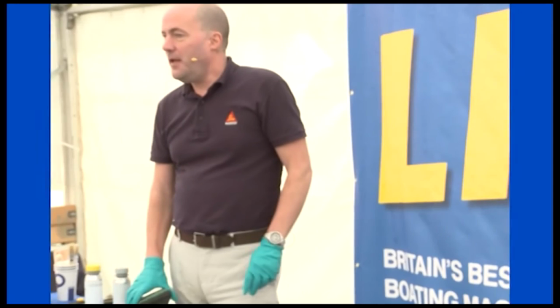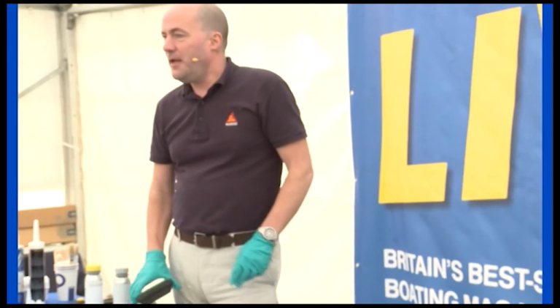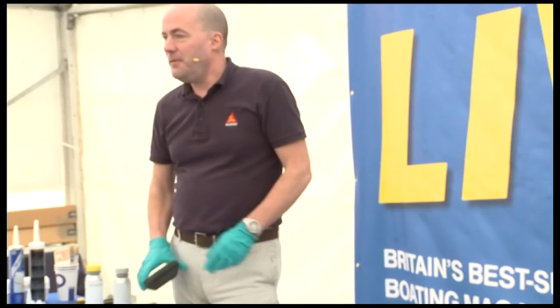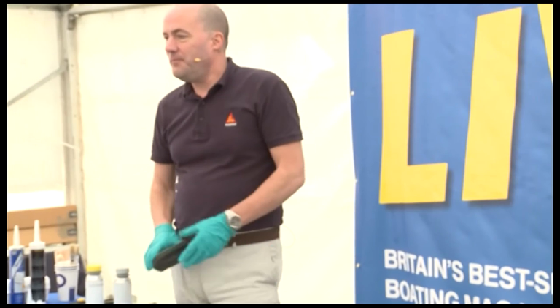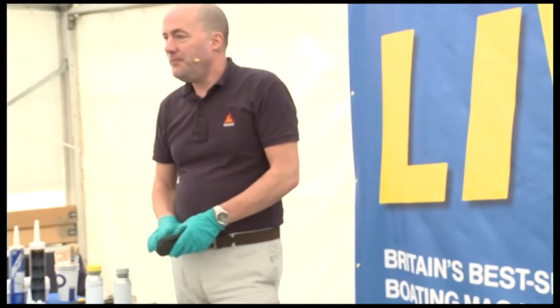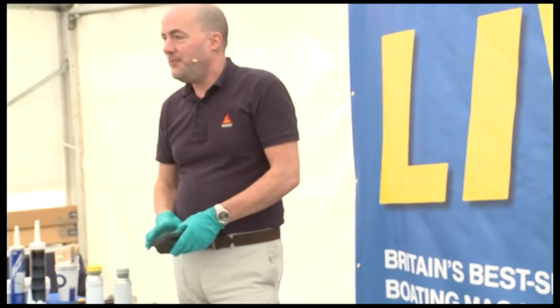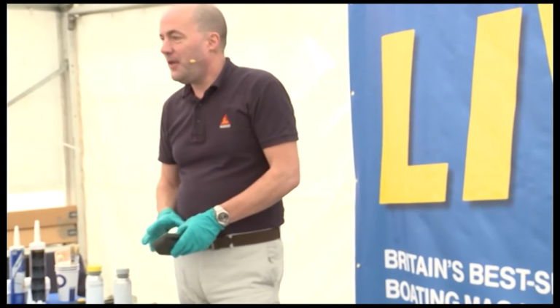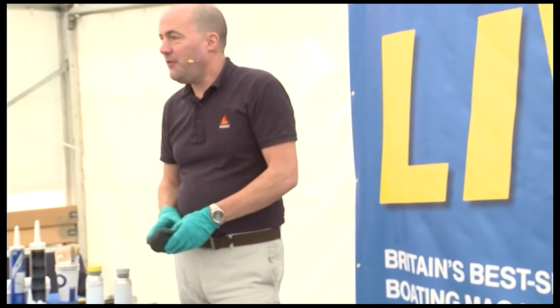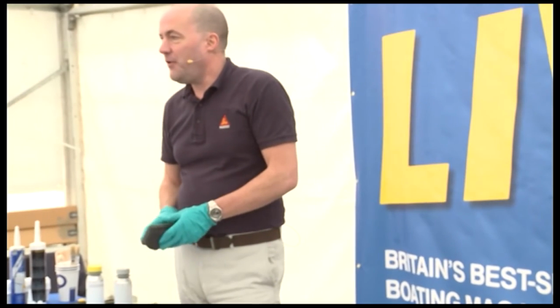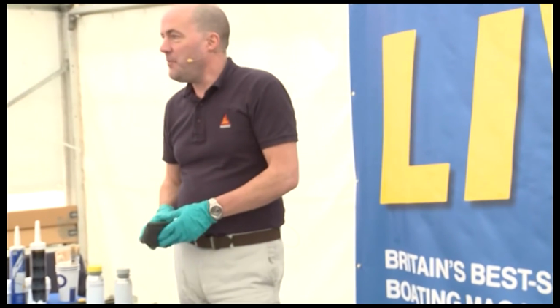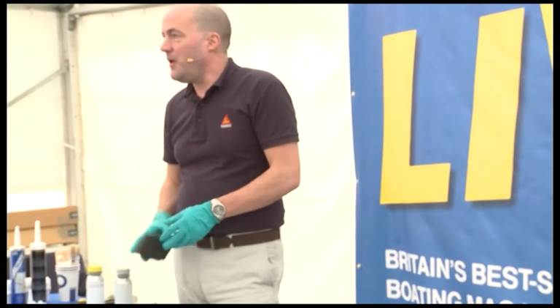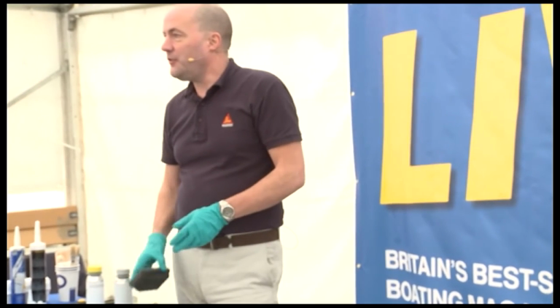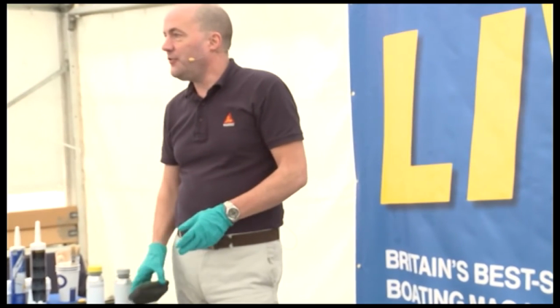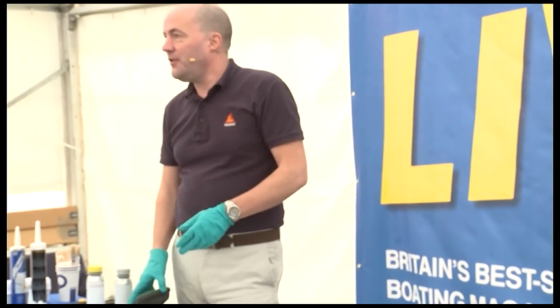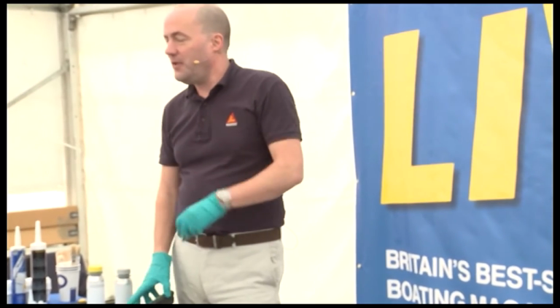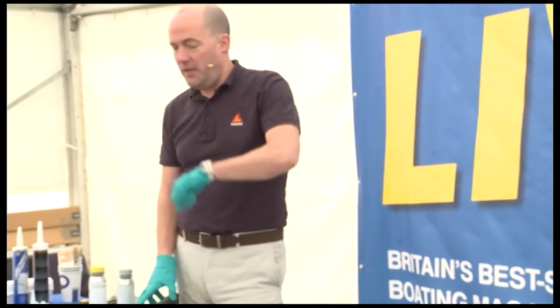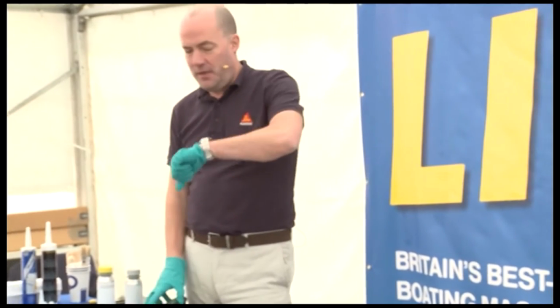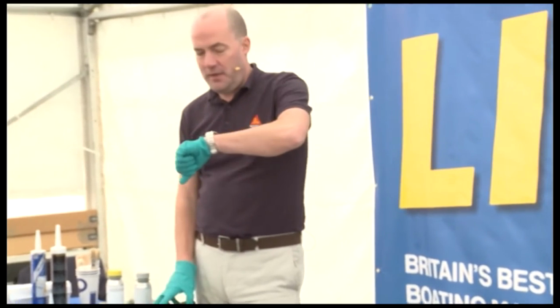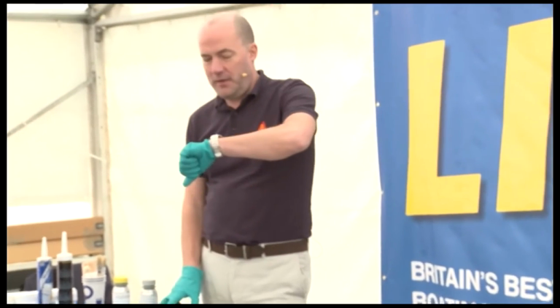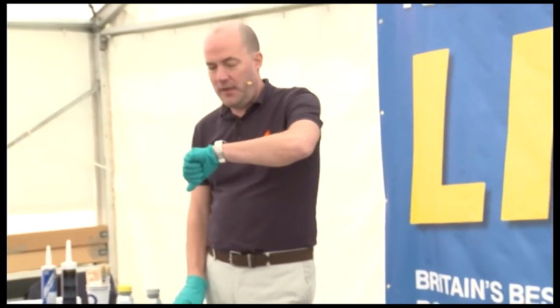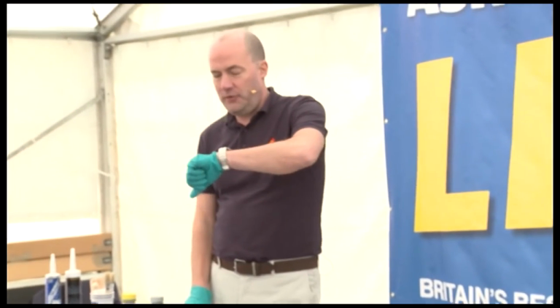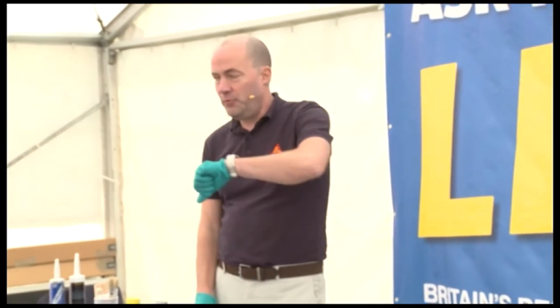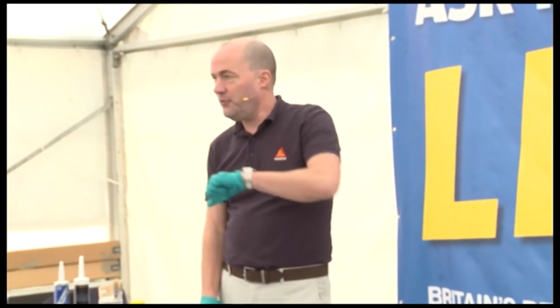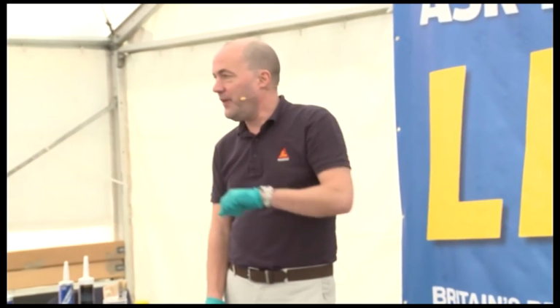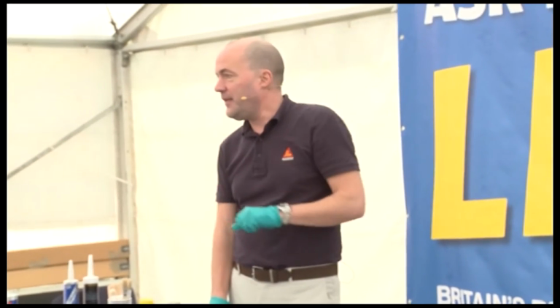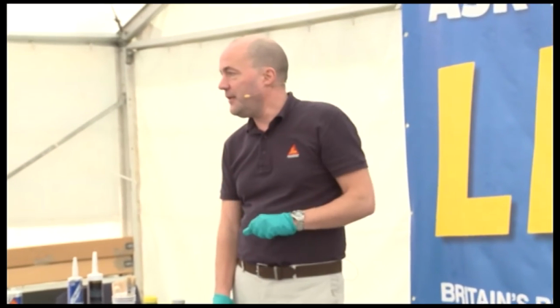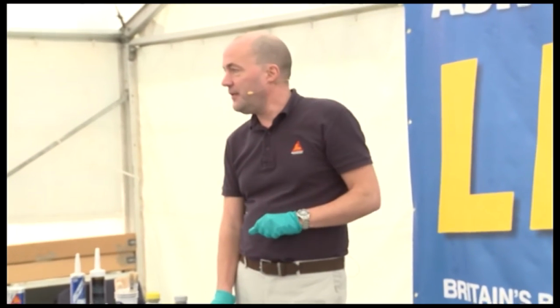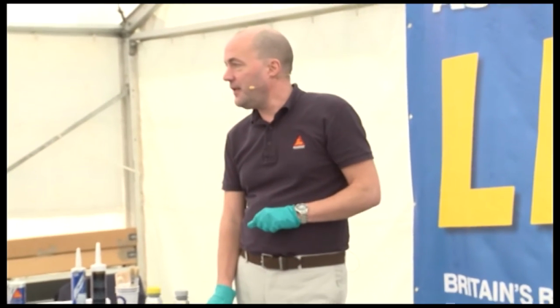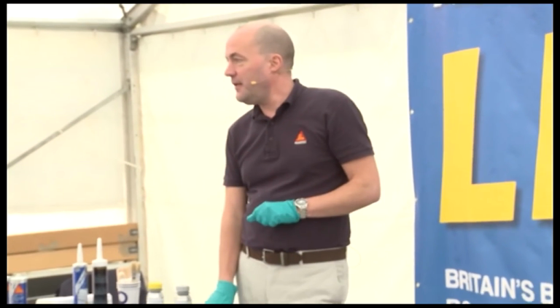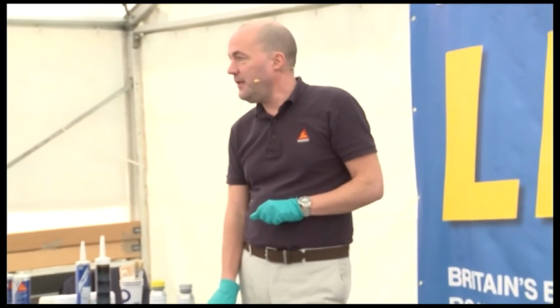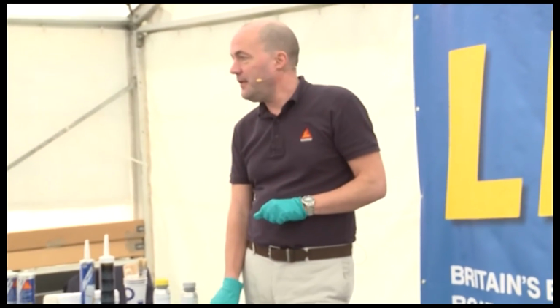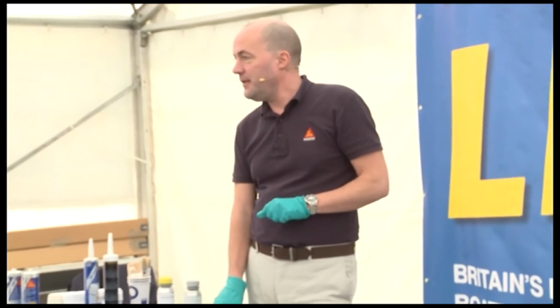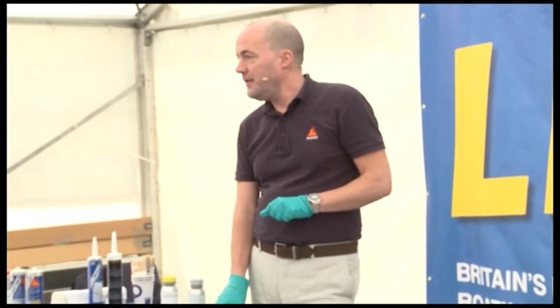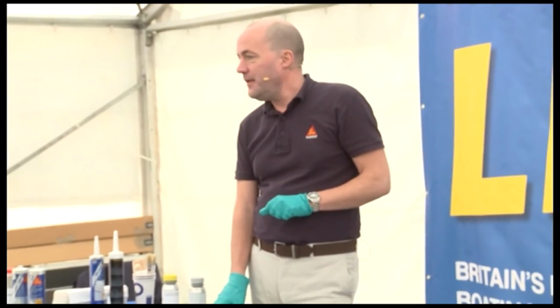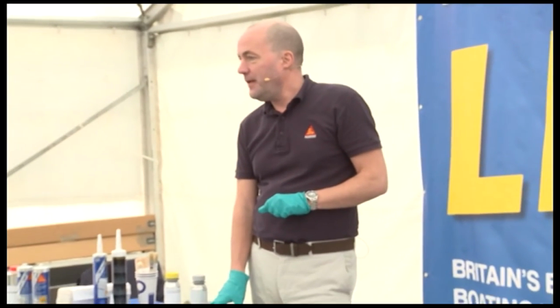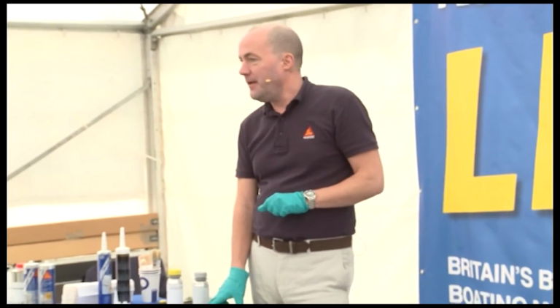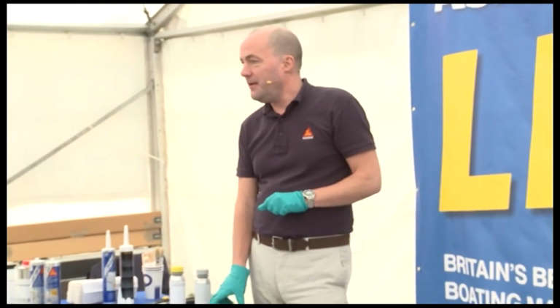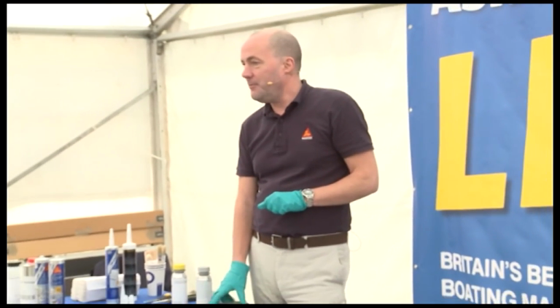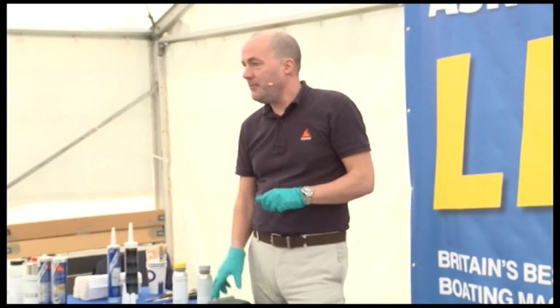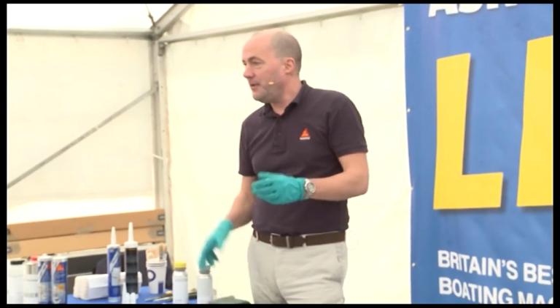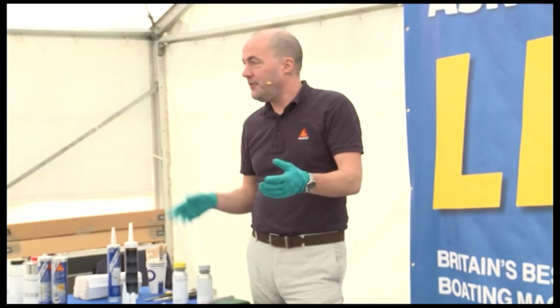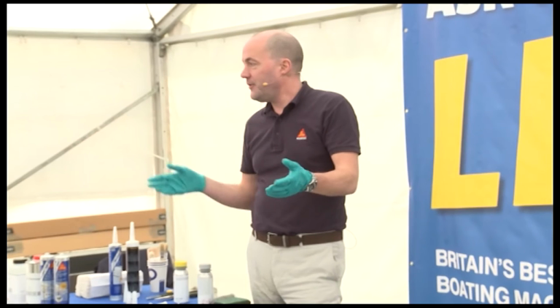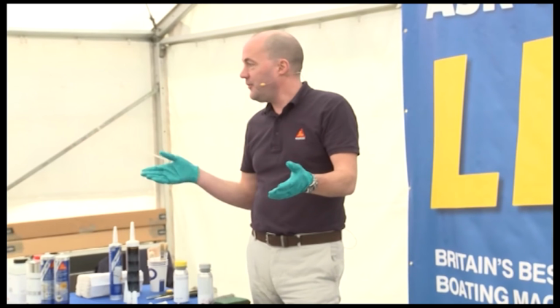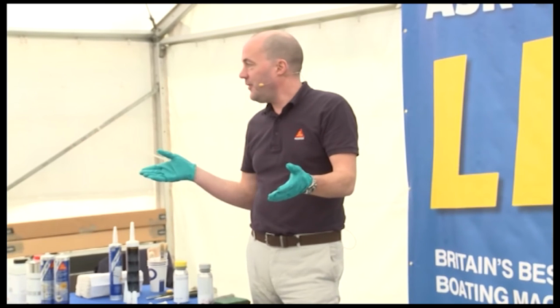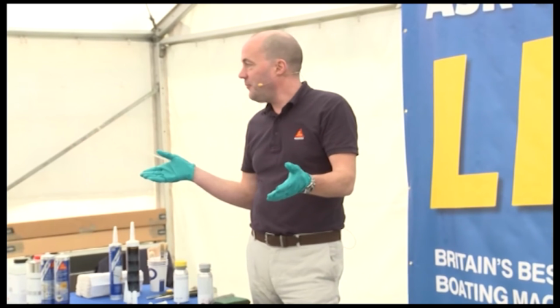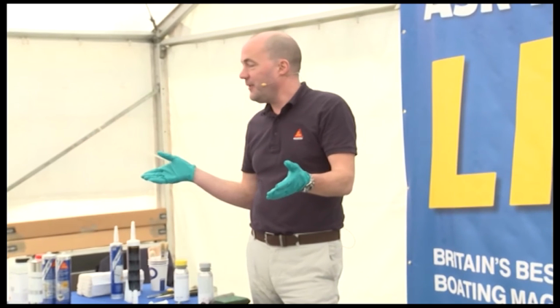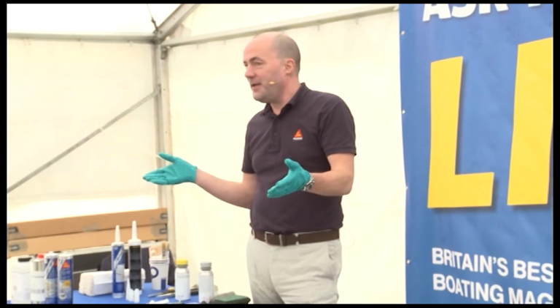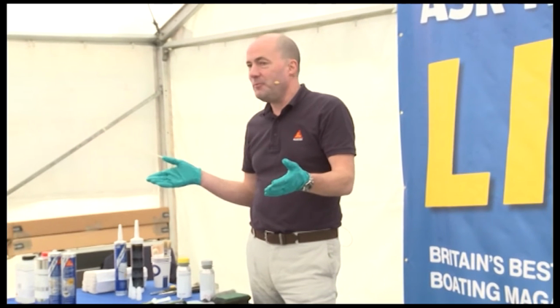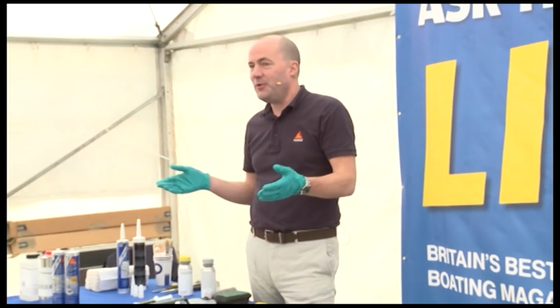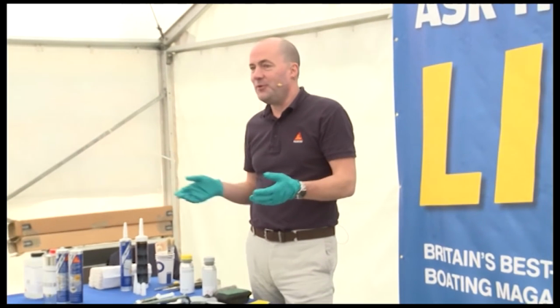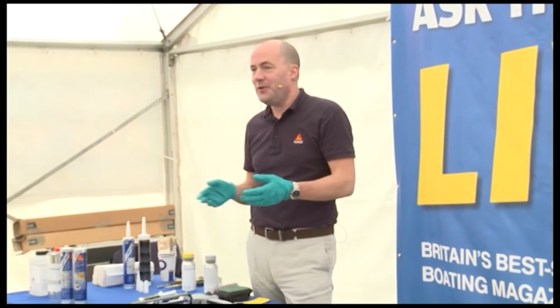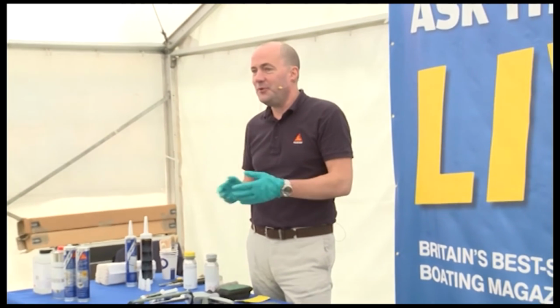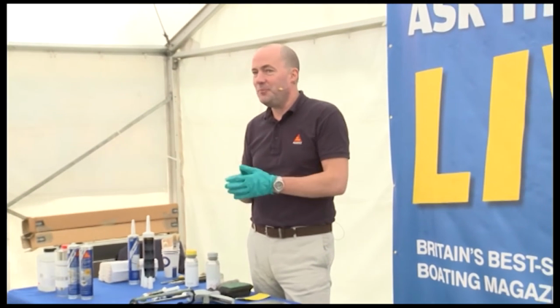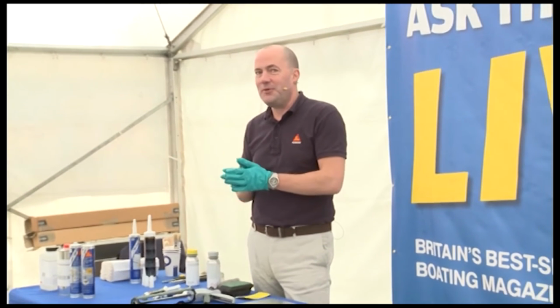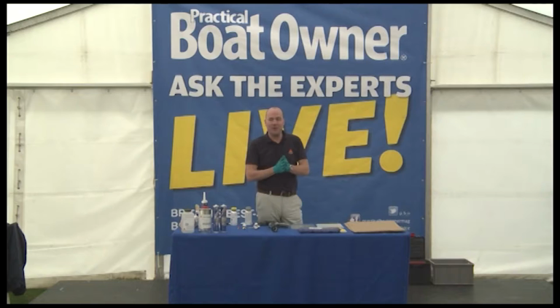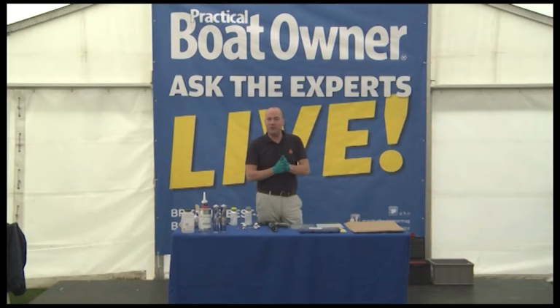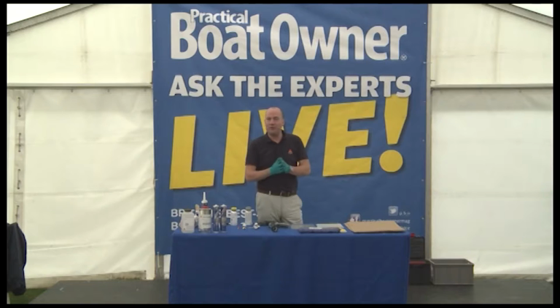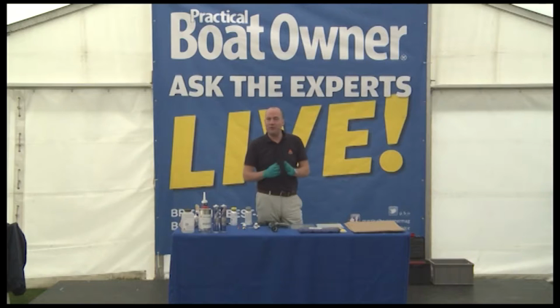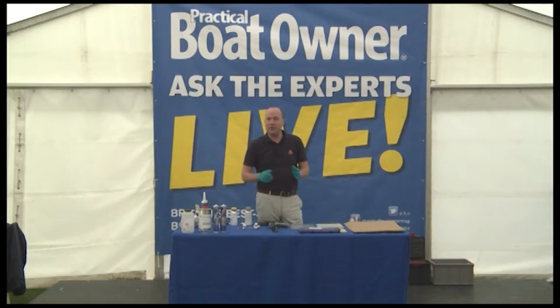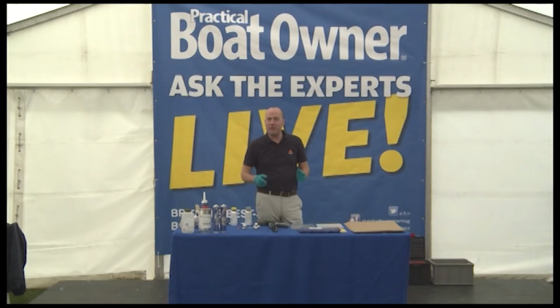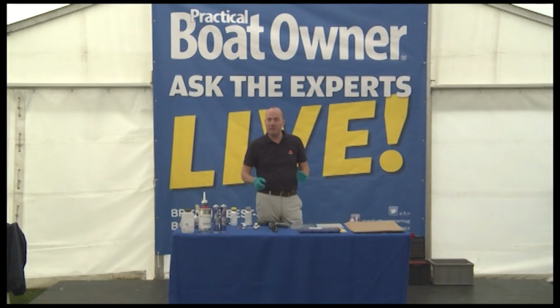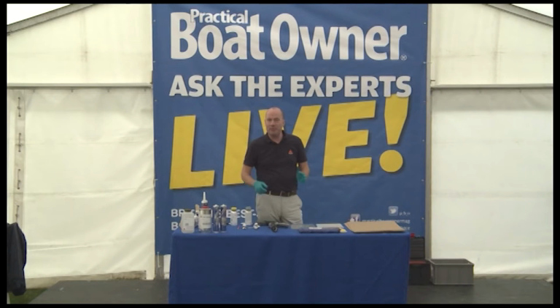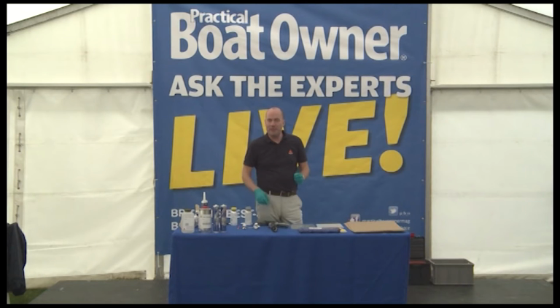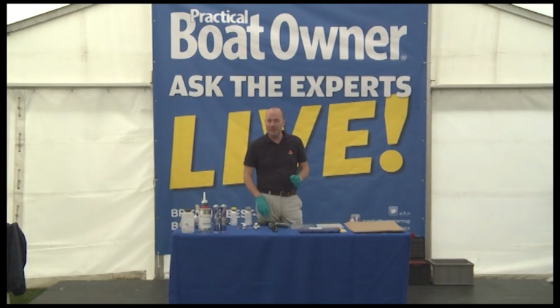Well, thank you very much. Getting towards the end of the day, as you can see by the empty seats, but thanks for sticking with me.